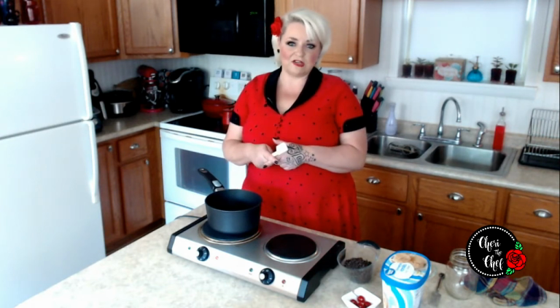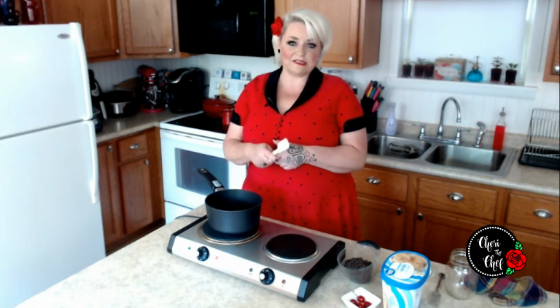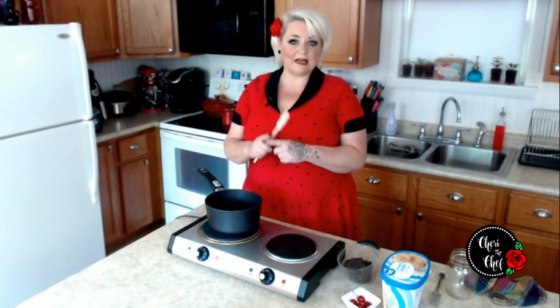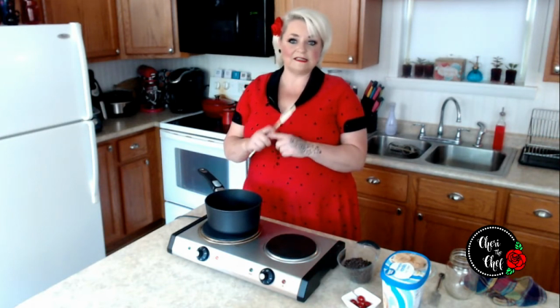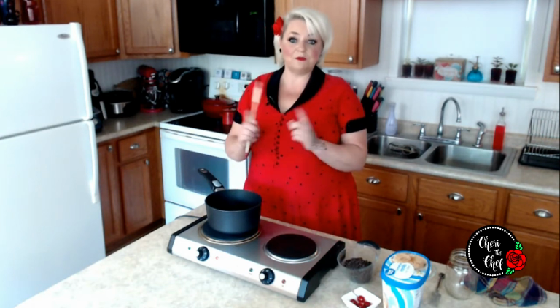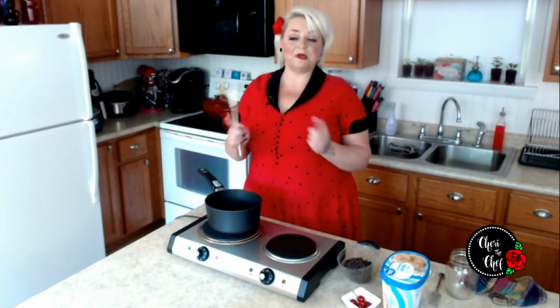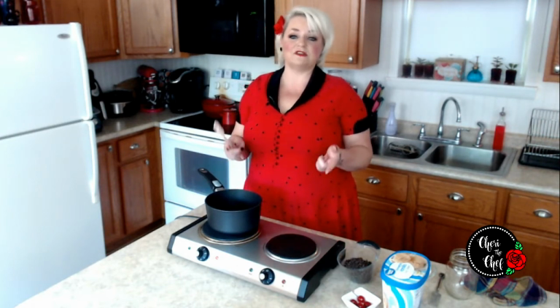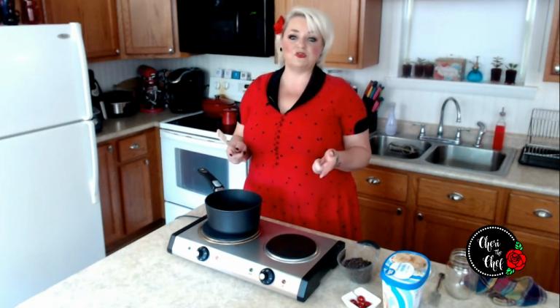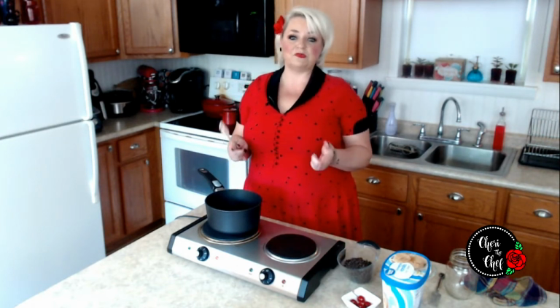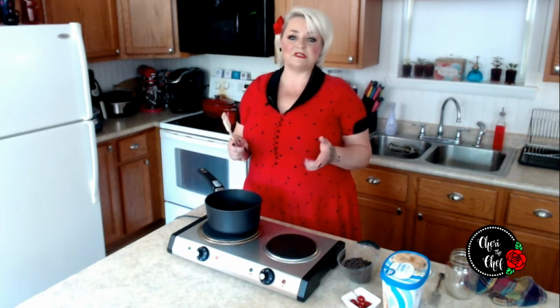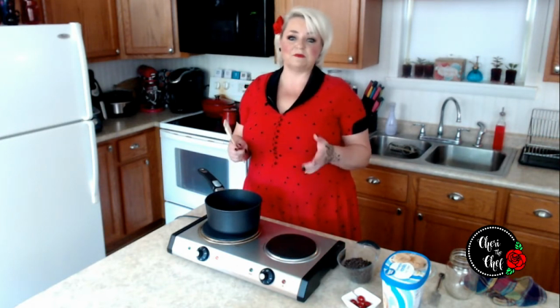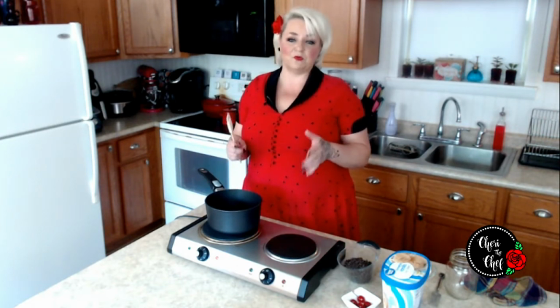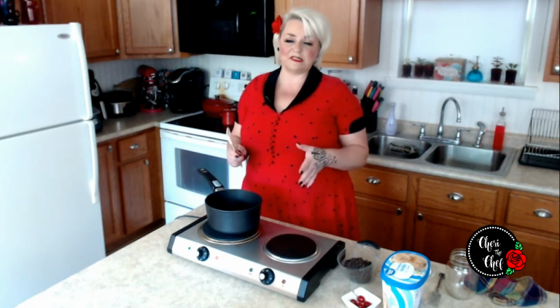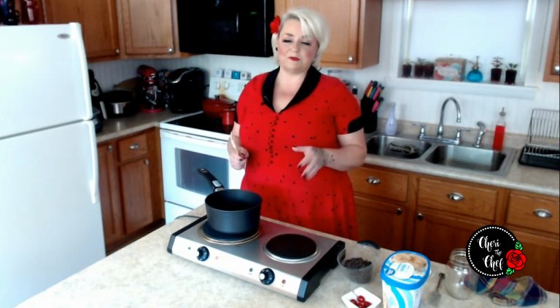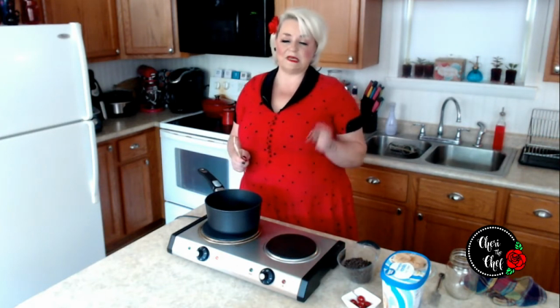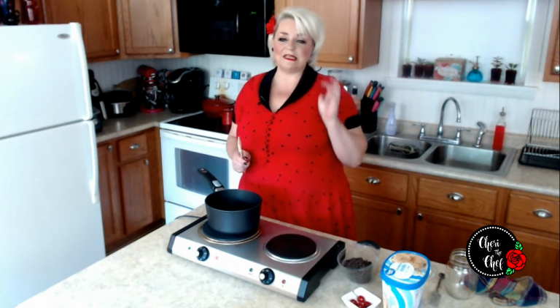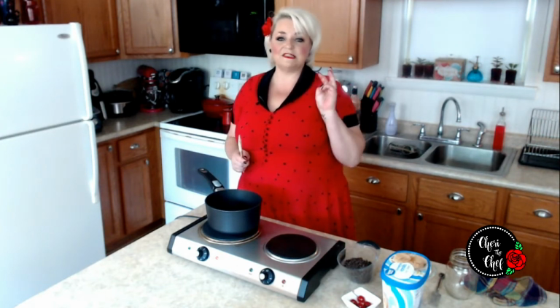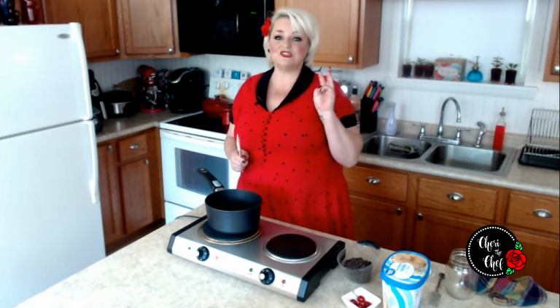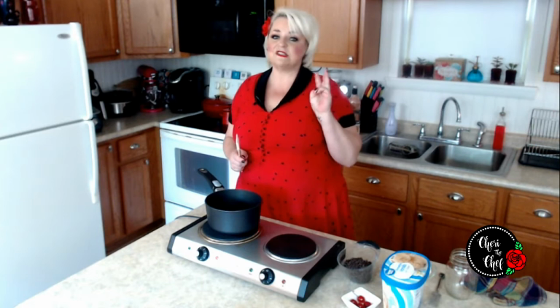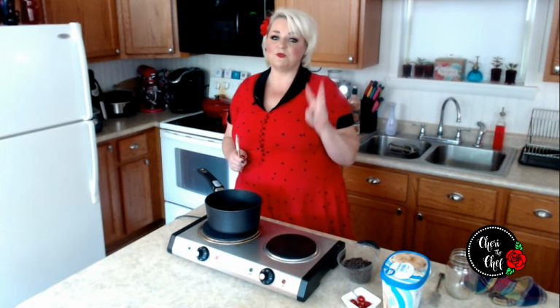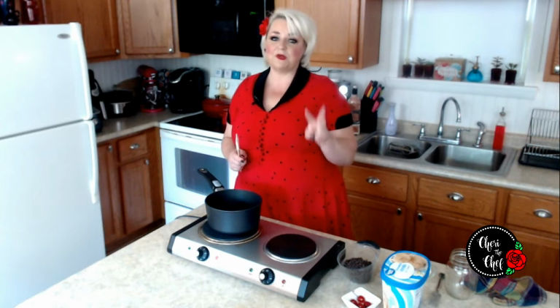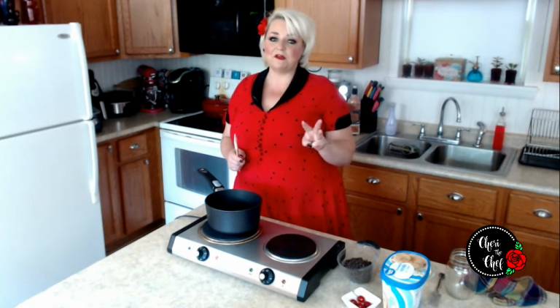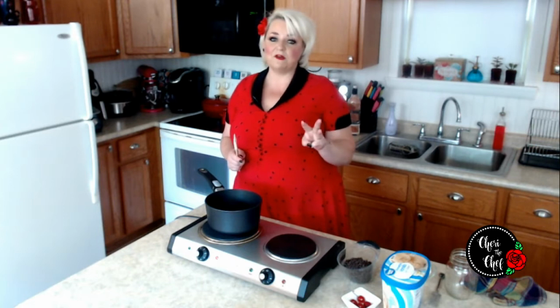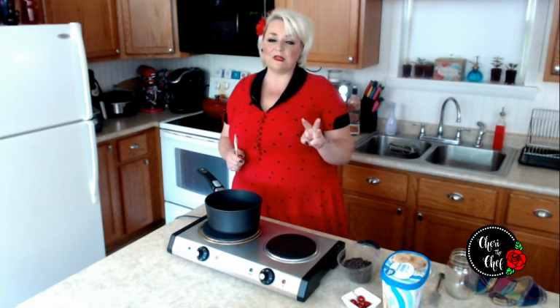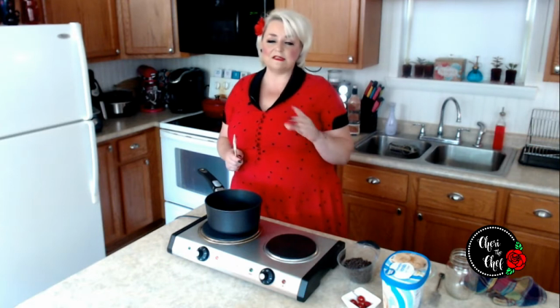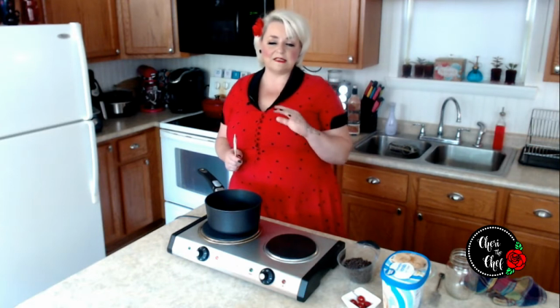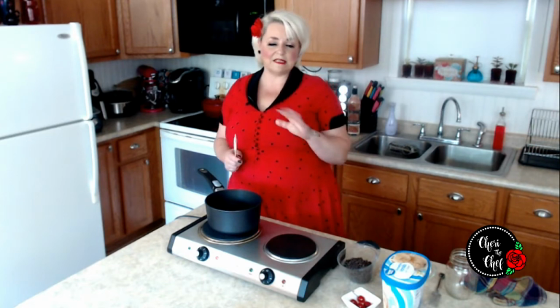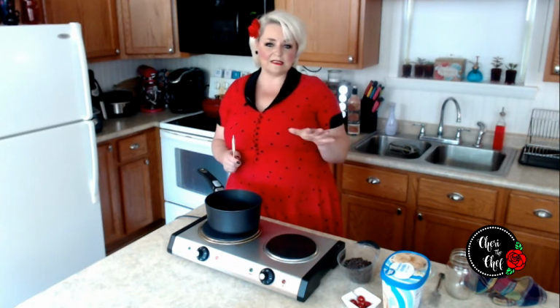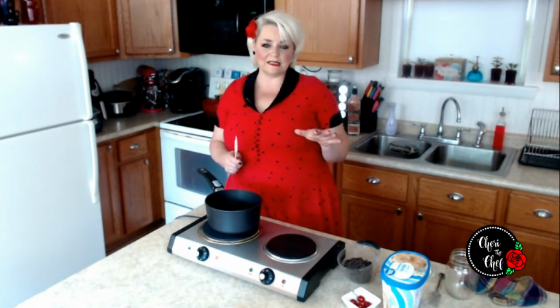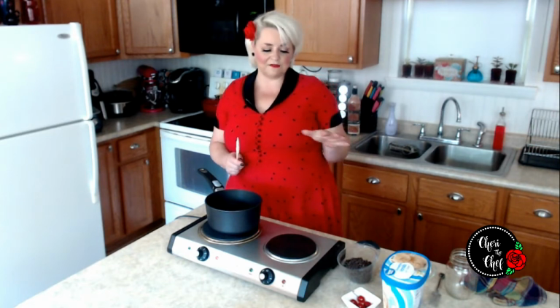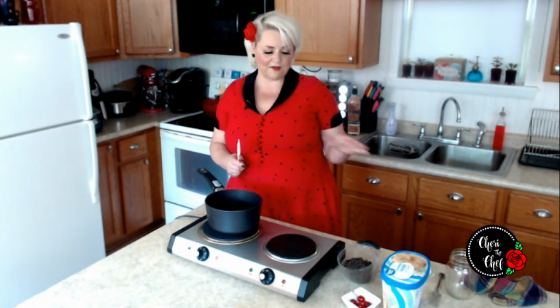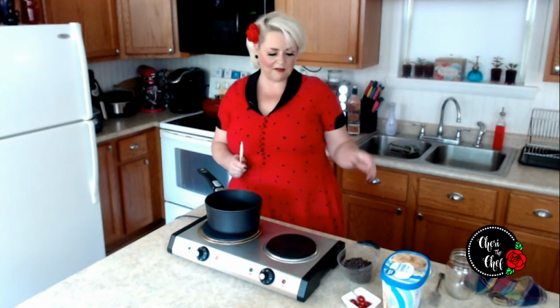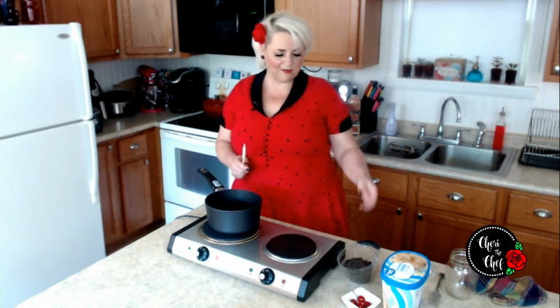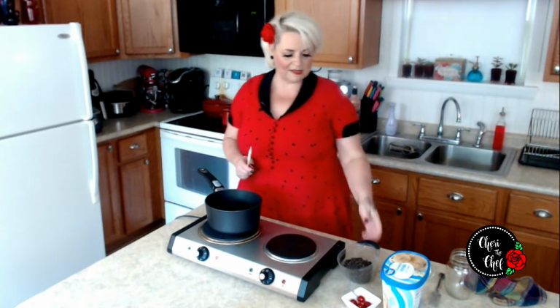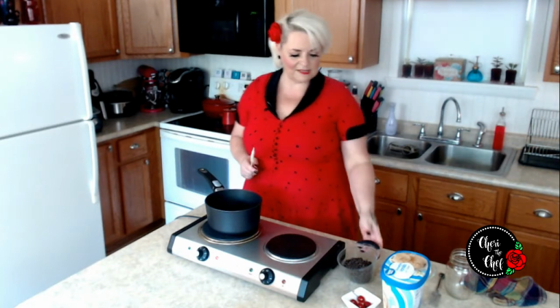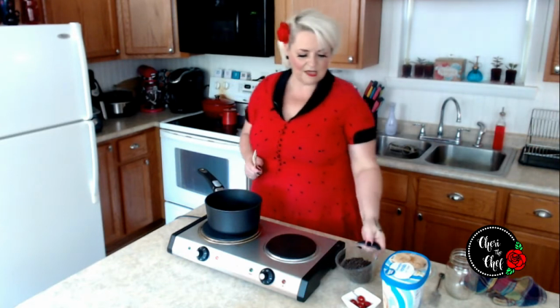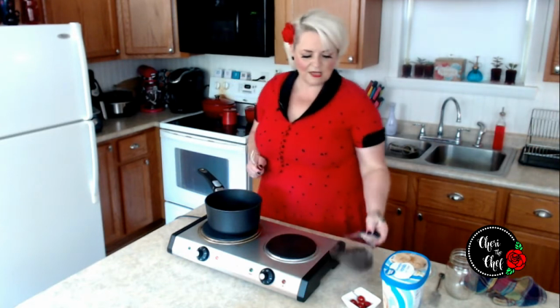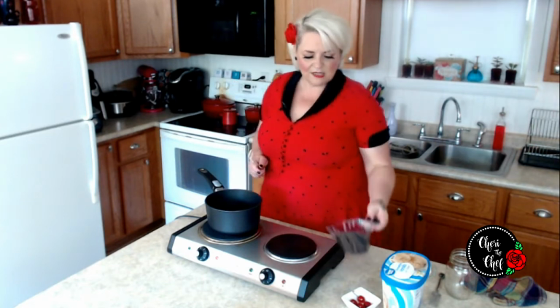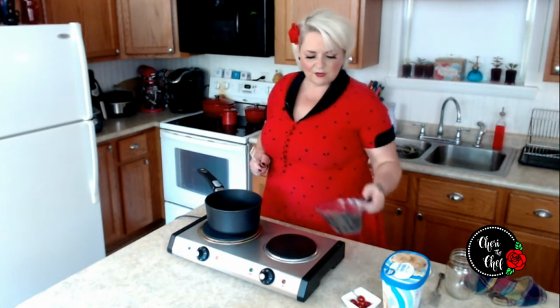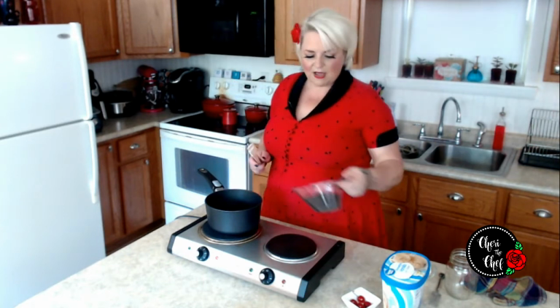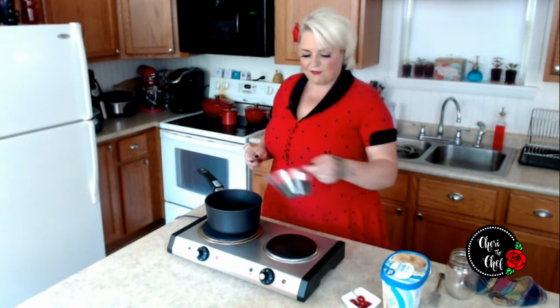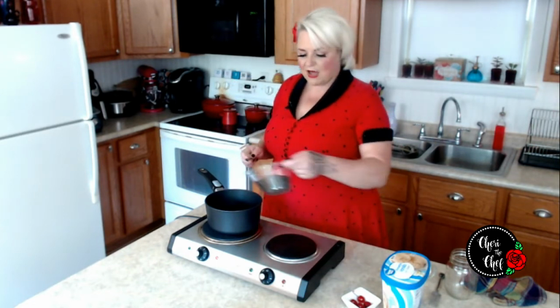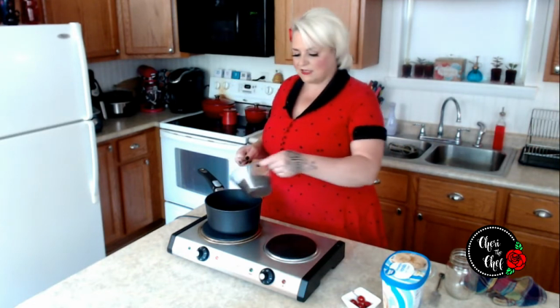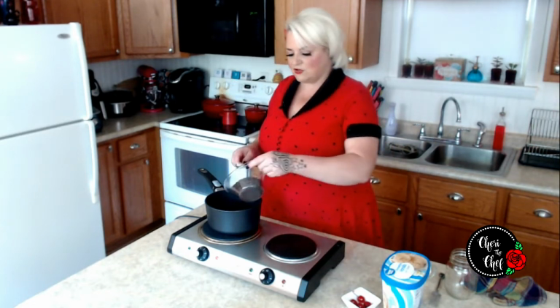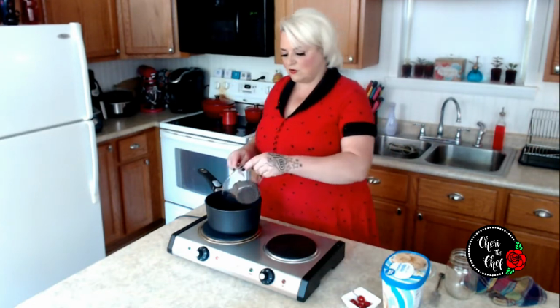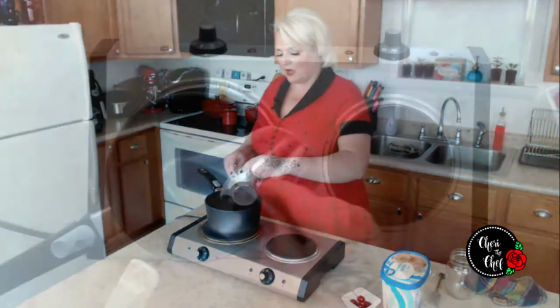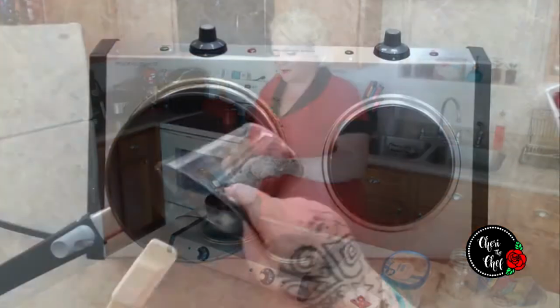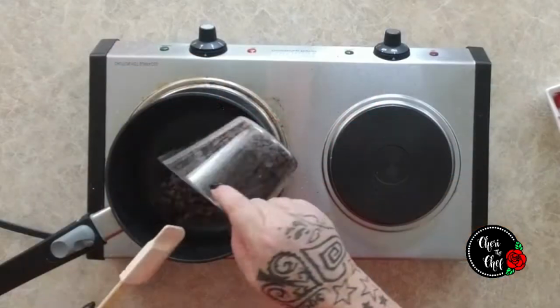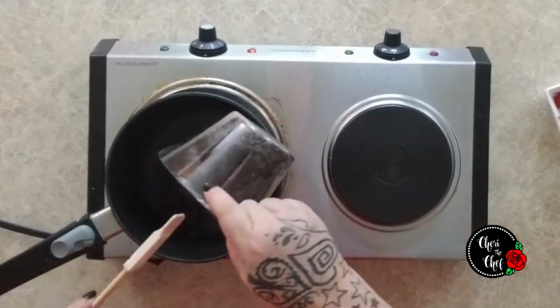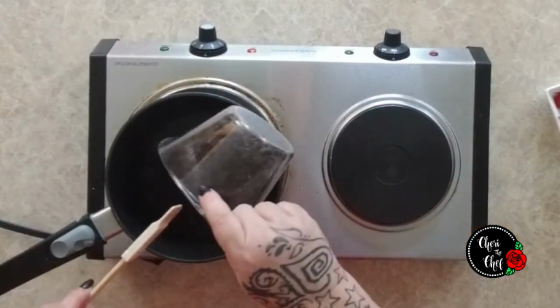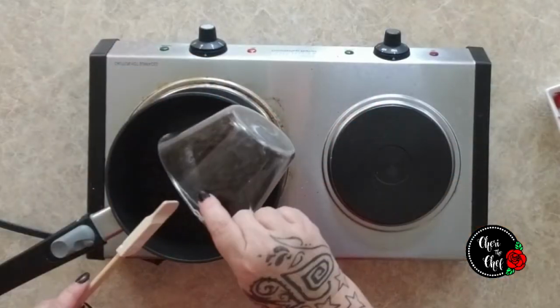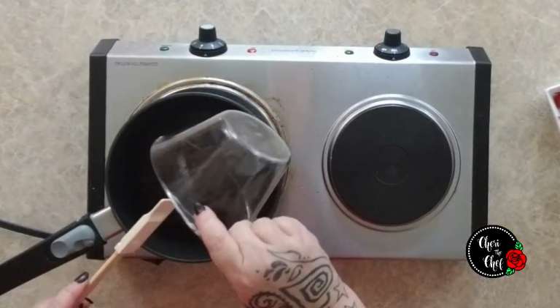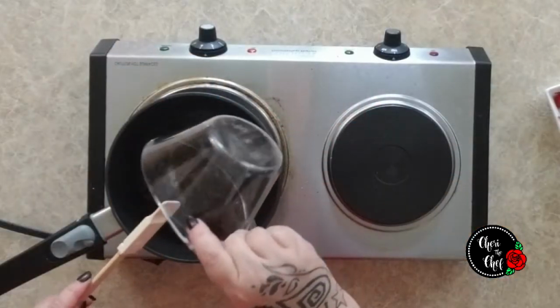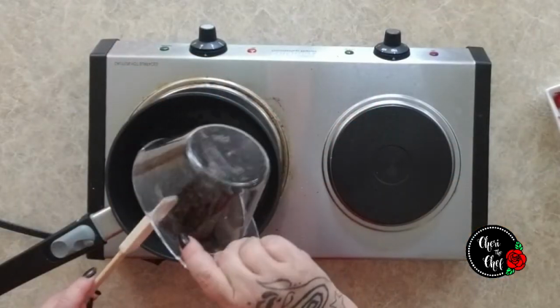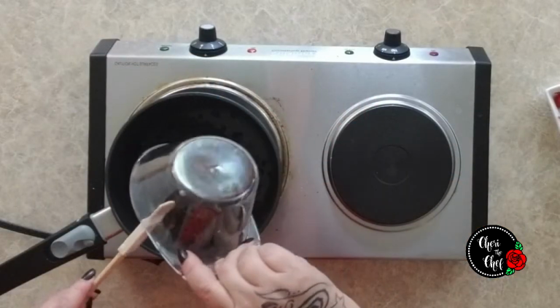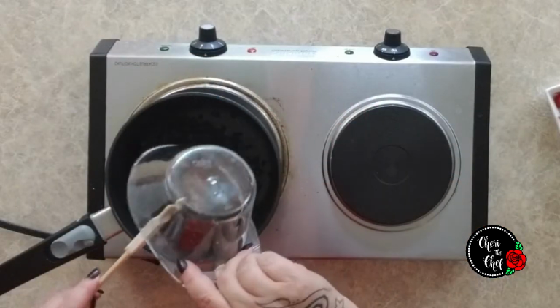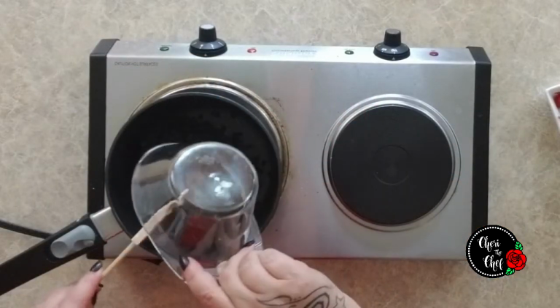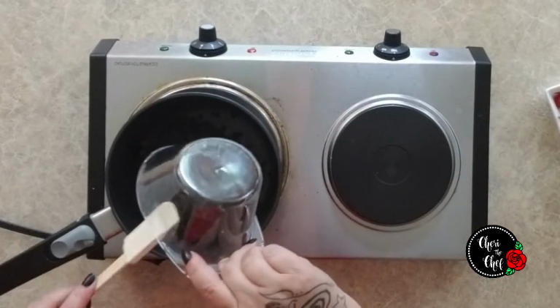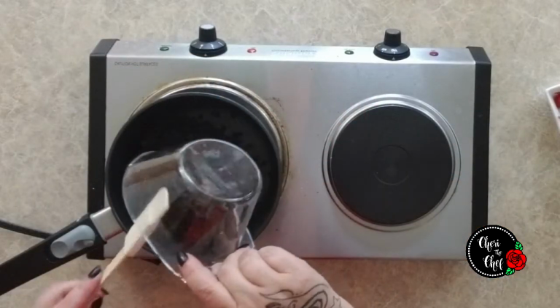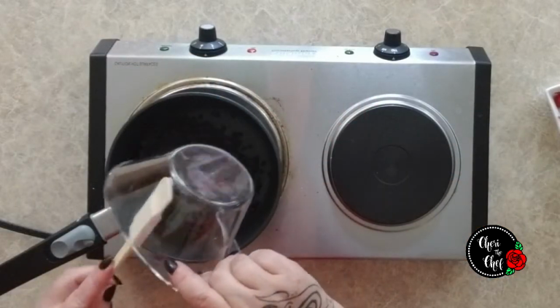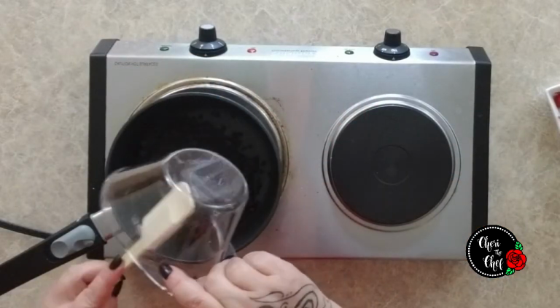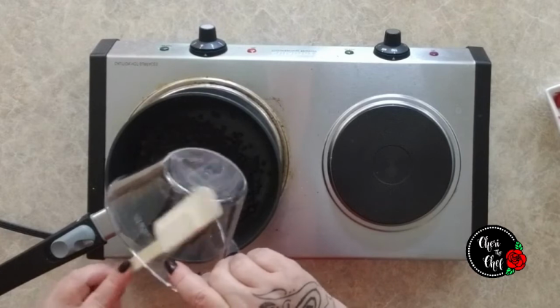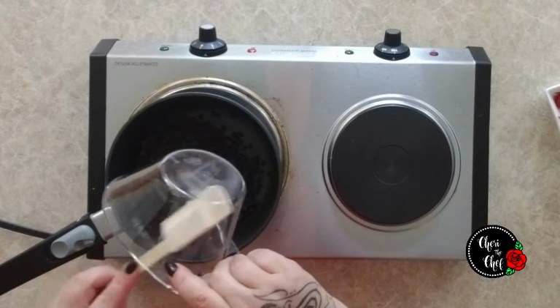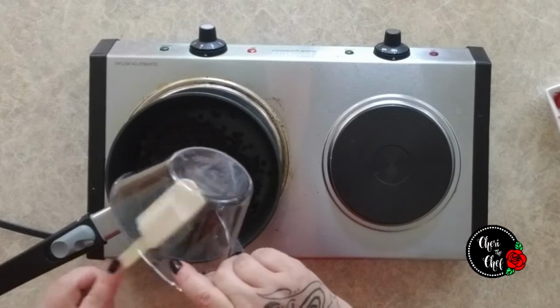I'm going to show you how to make hot fudge sauce — that is going to be our super simple recipe. It is just three ingredients and takes less than five minutes. I have got two cups of mini chocolate chips.